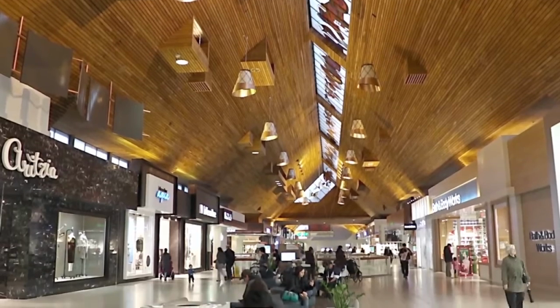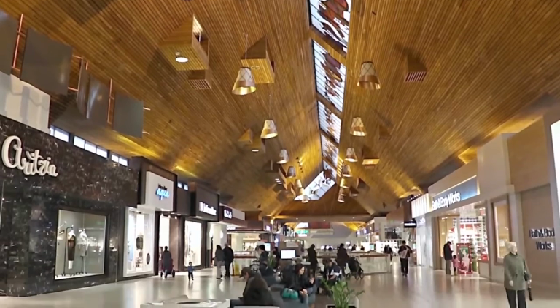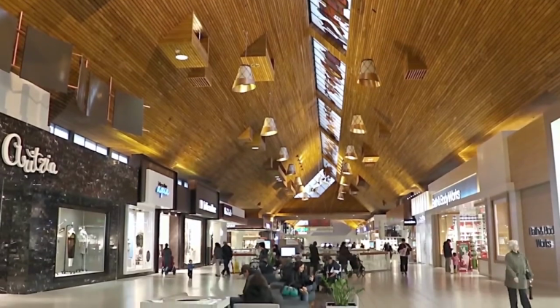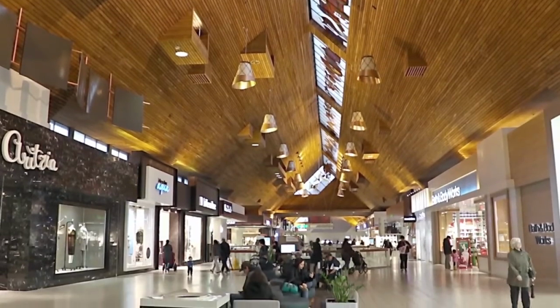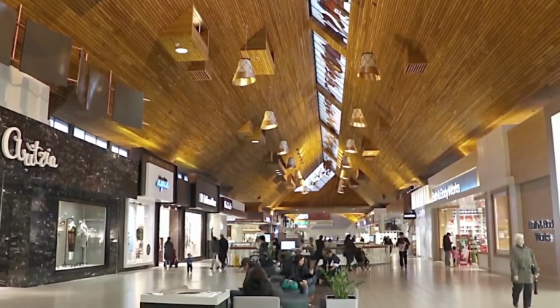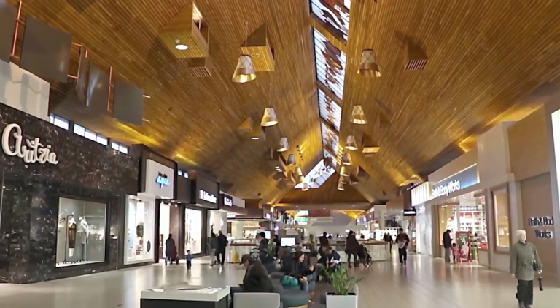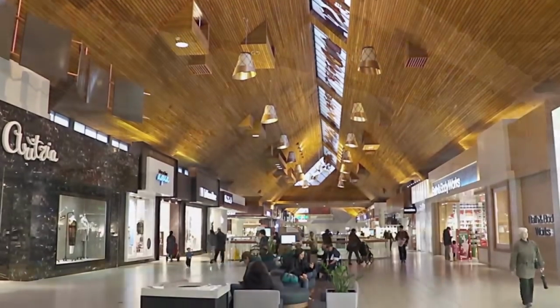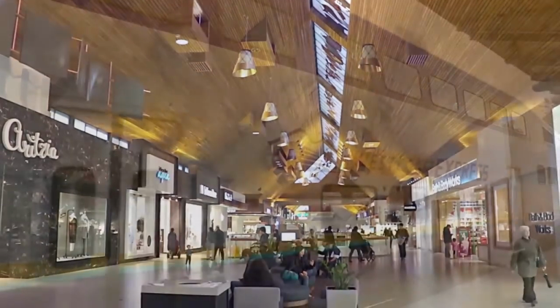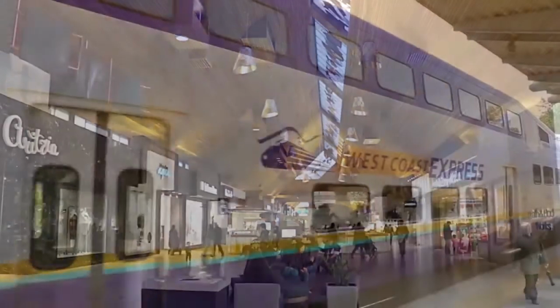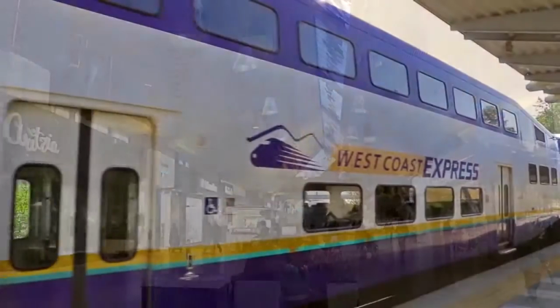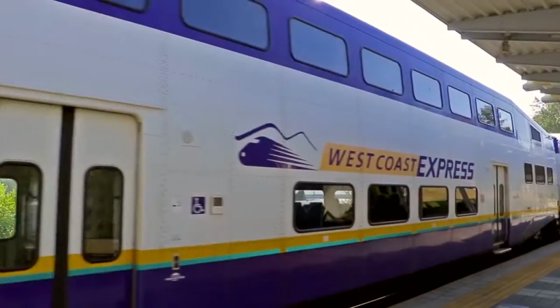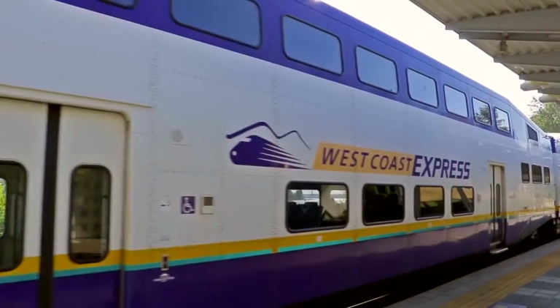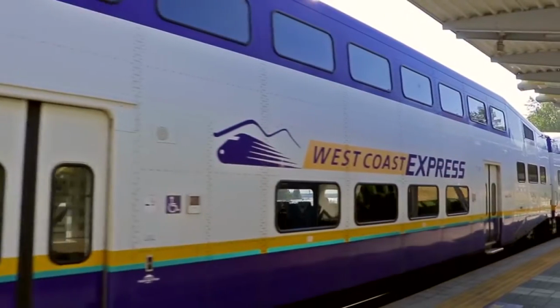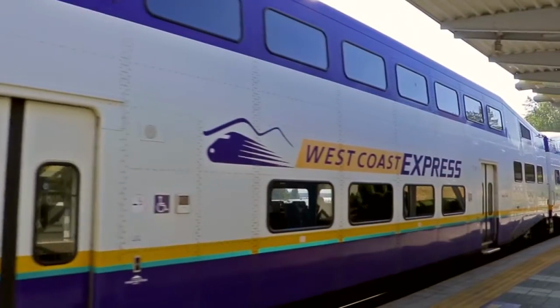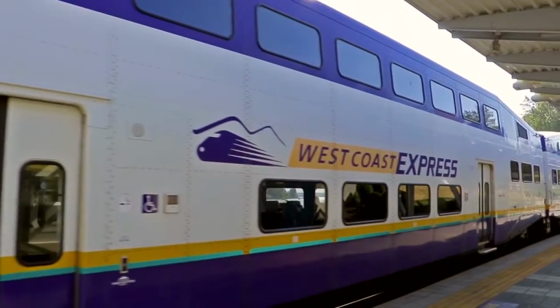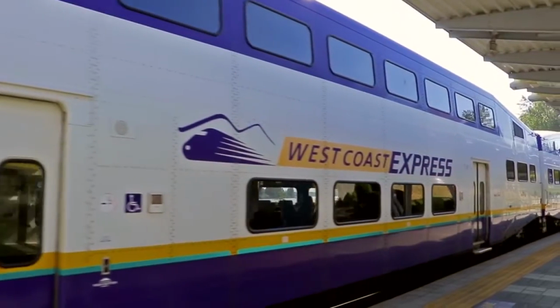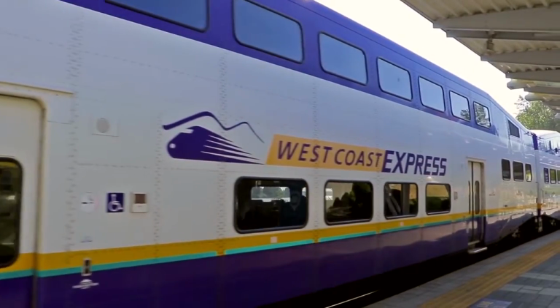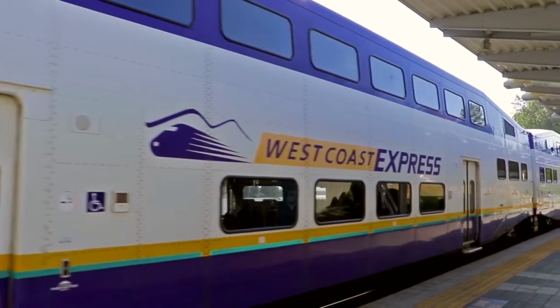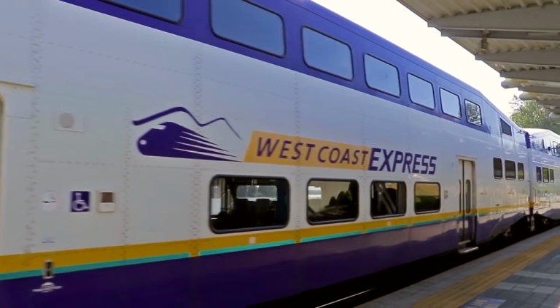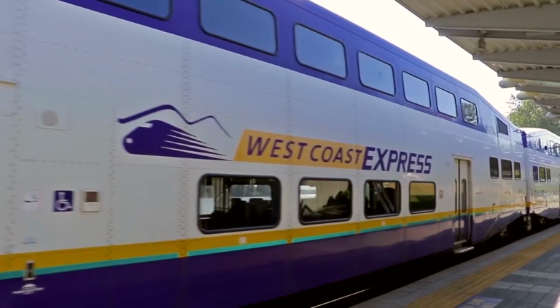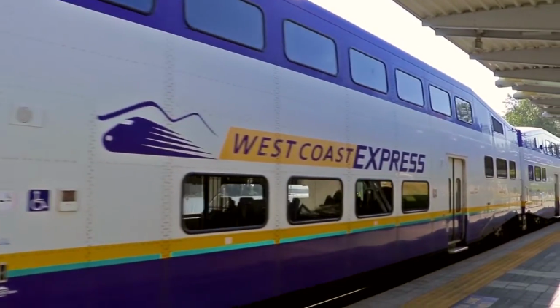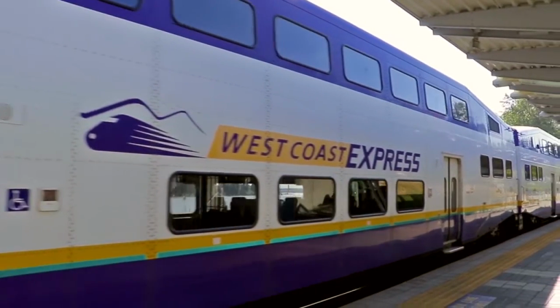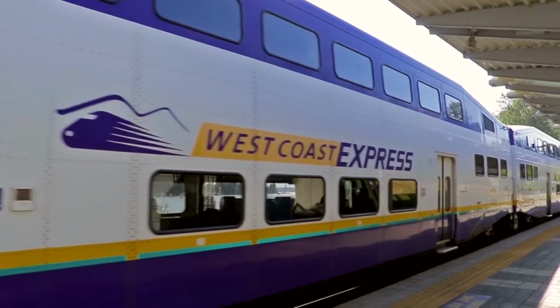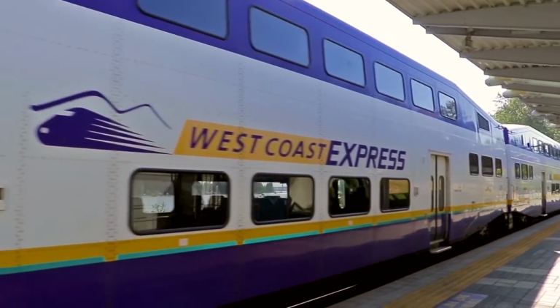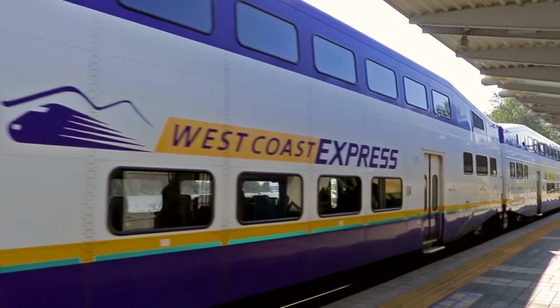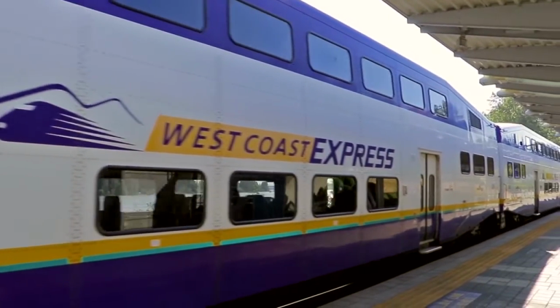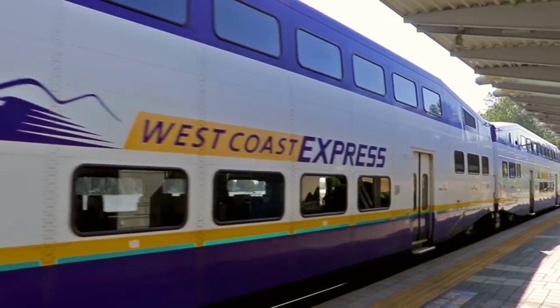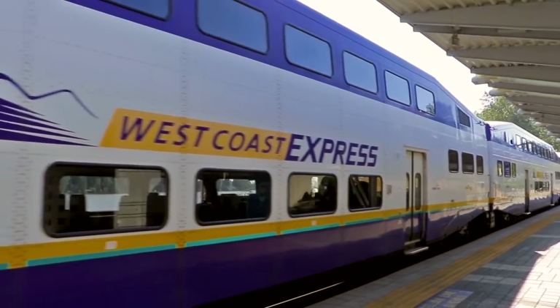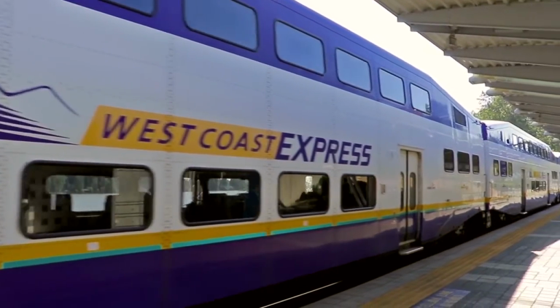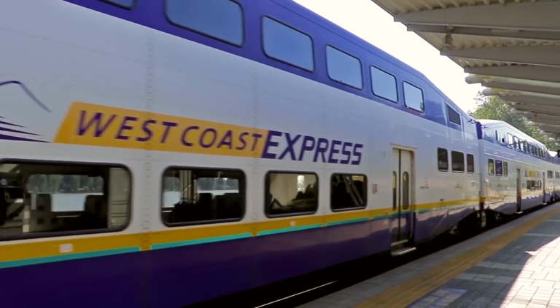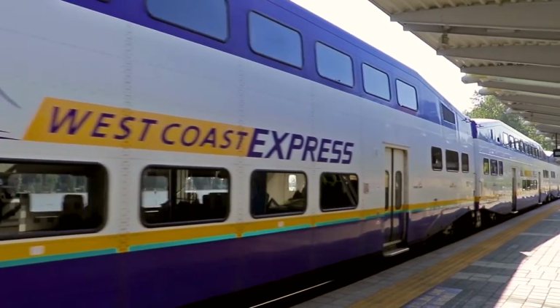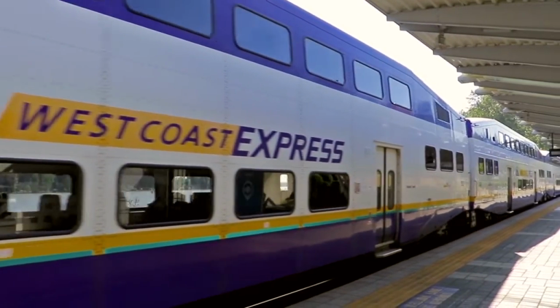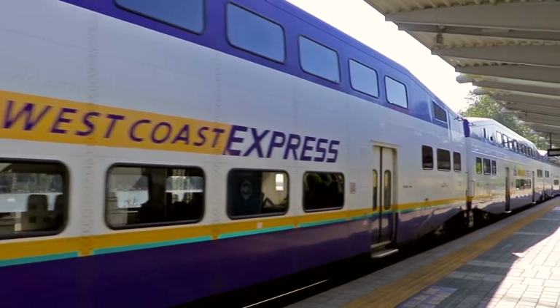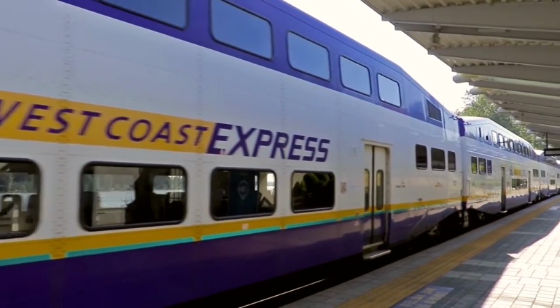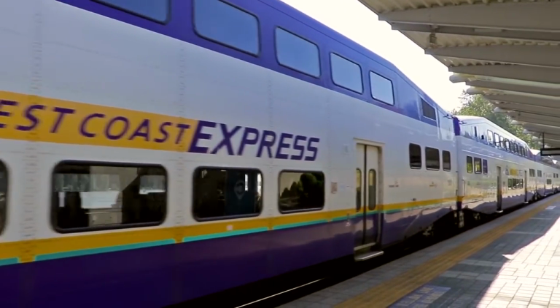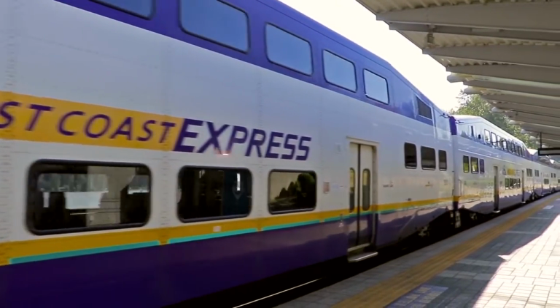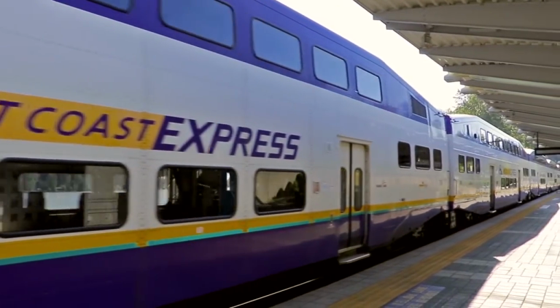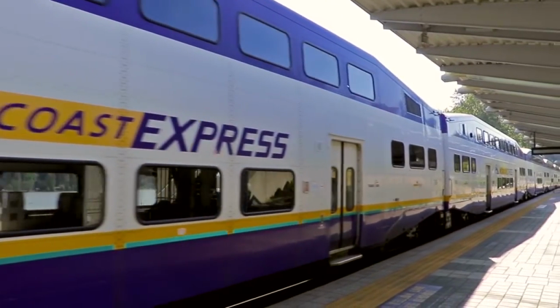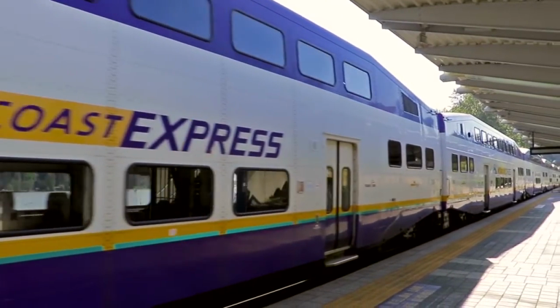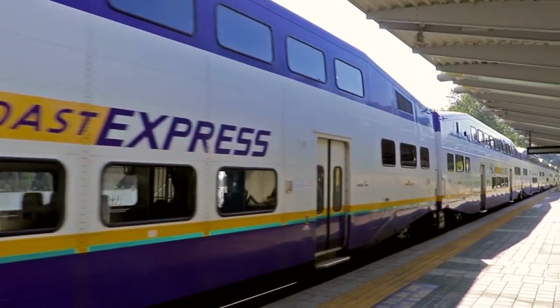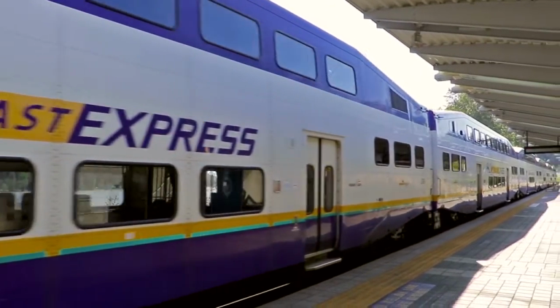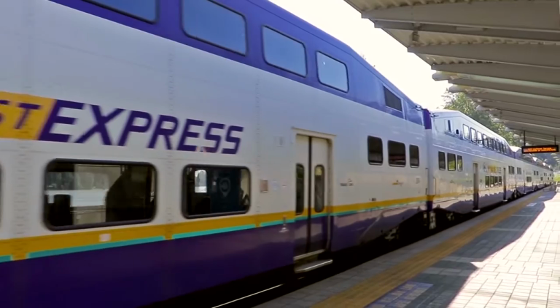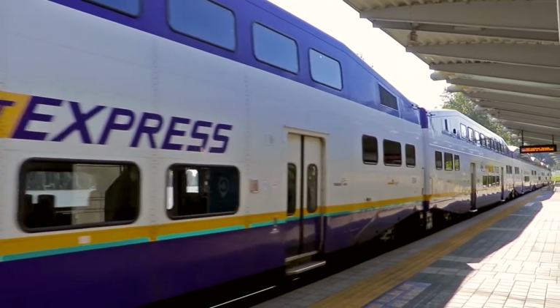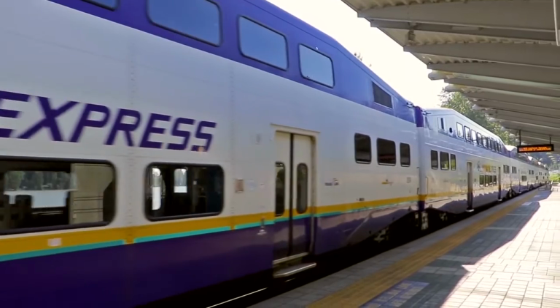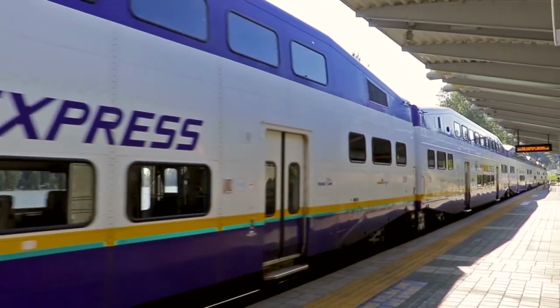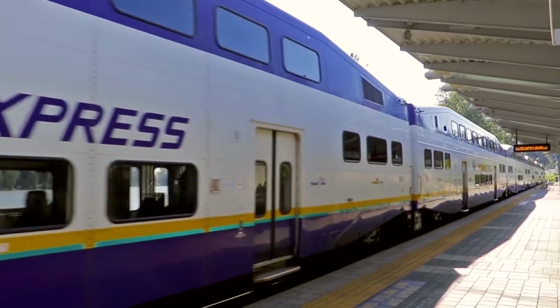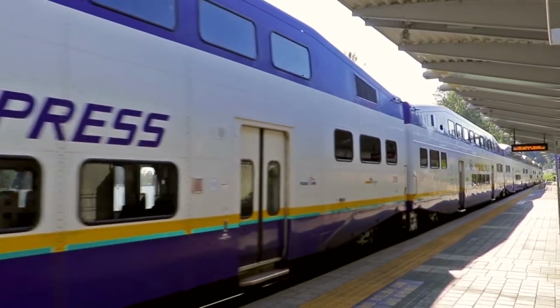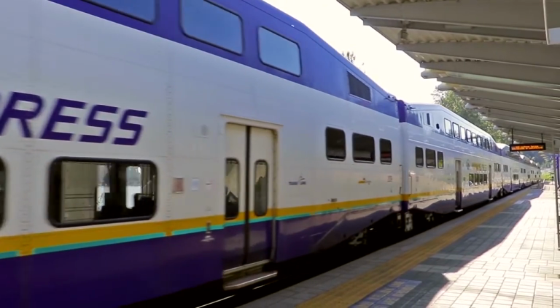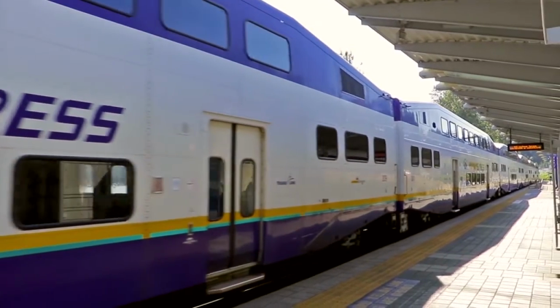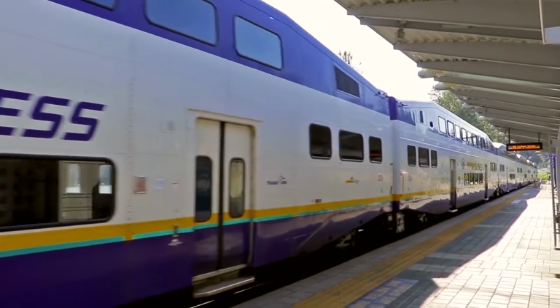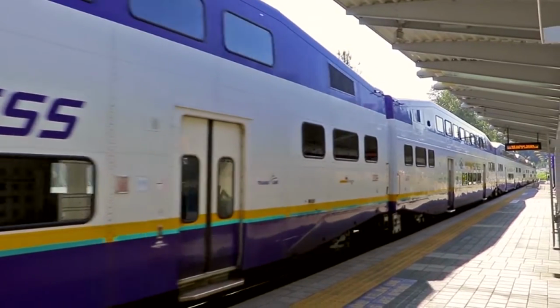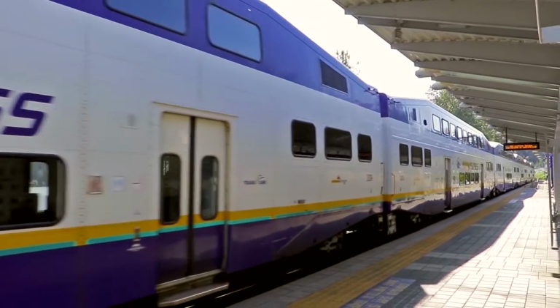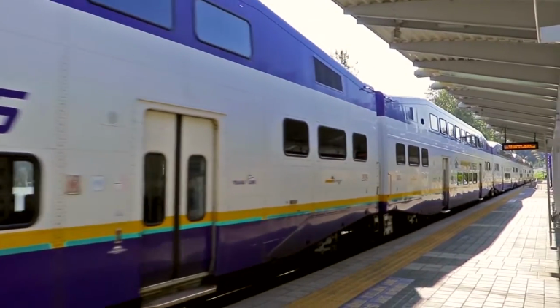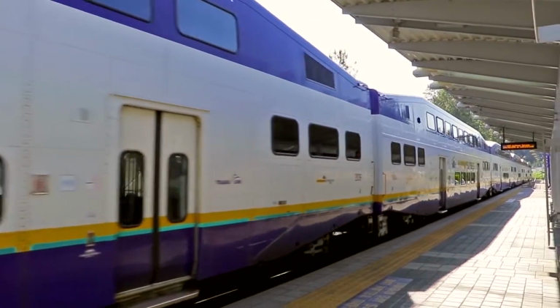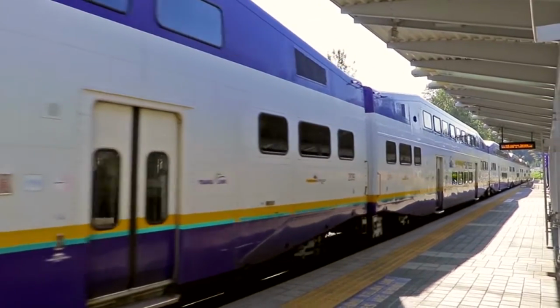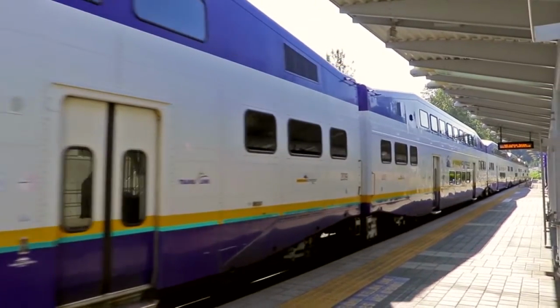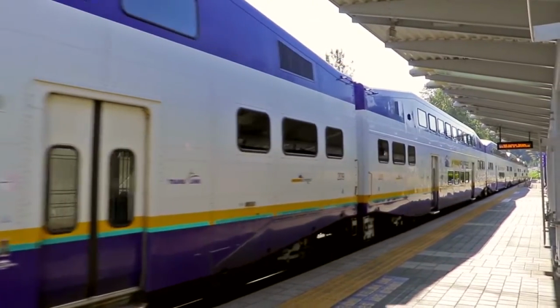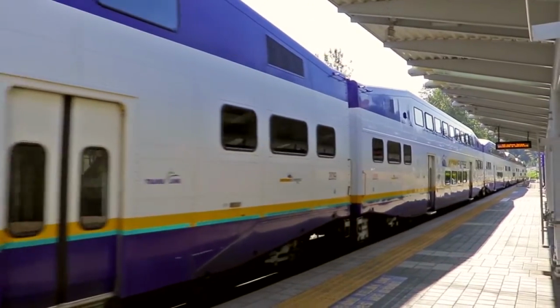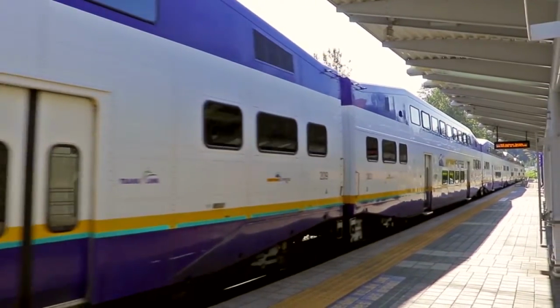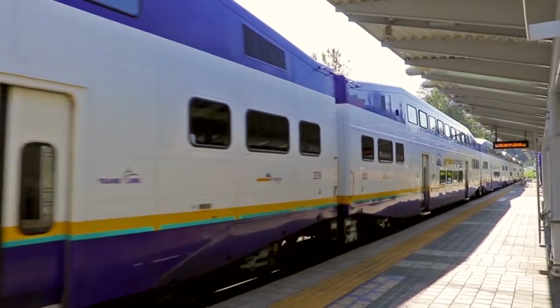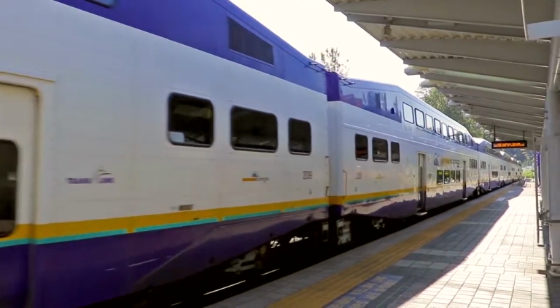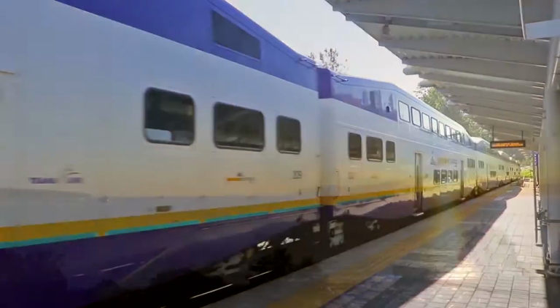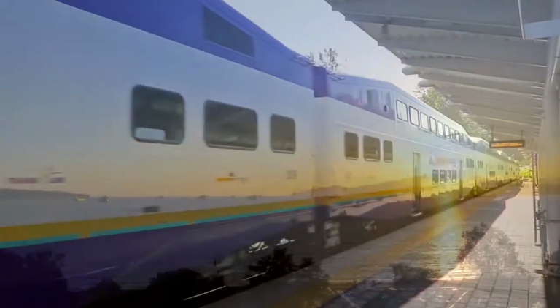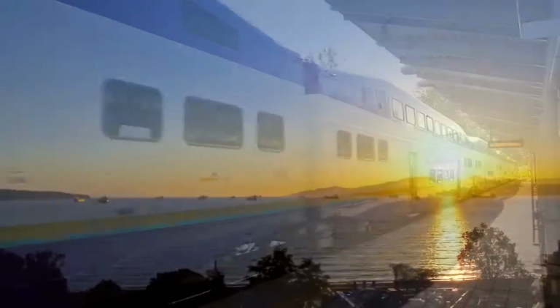From here, you can hop onto the West Coast Express train, which offers an easy commute into the heart of downtown Vancouver.